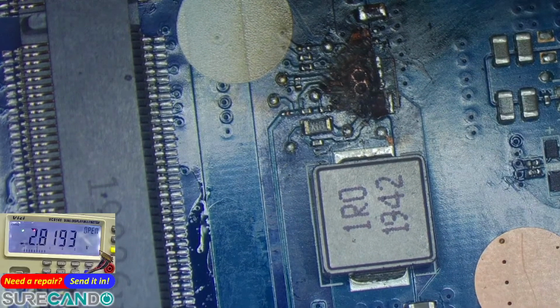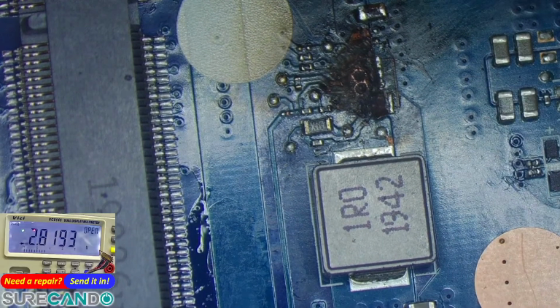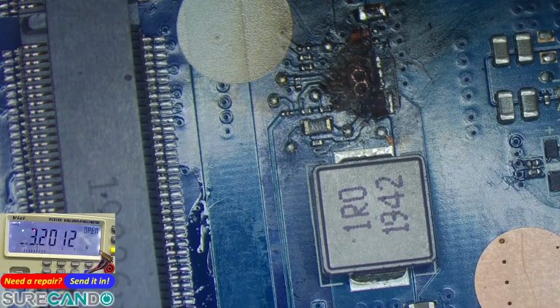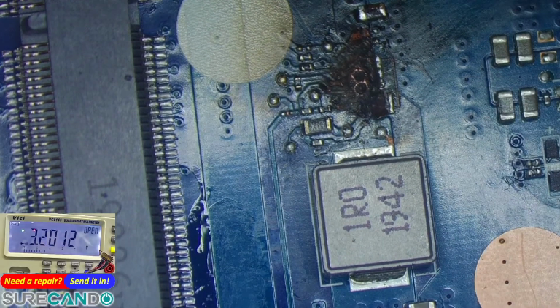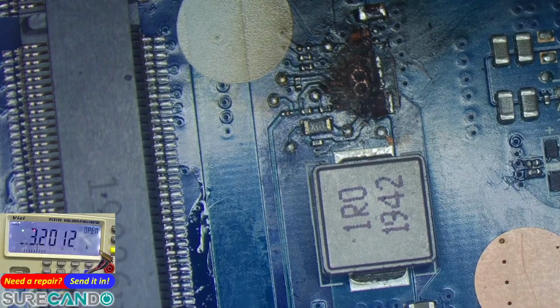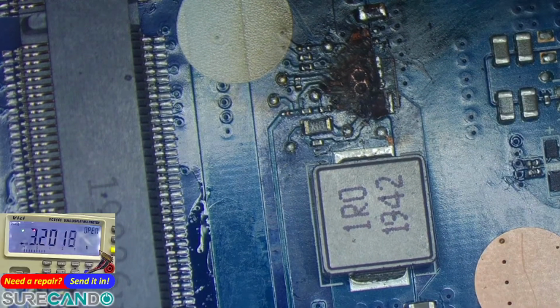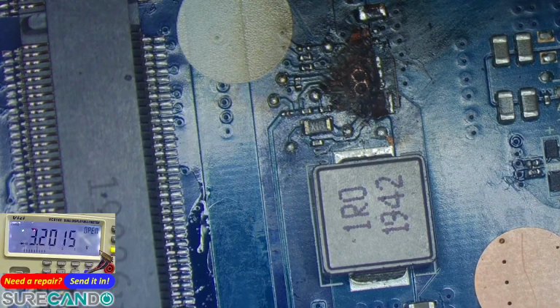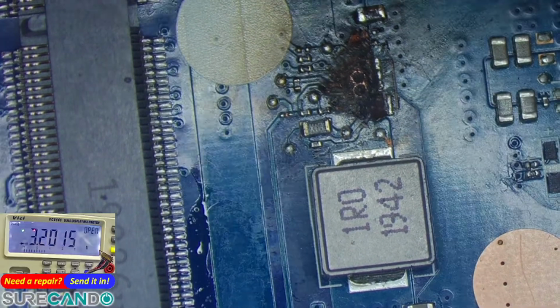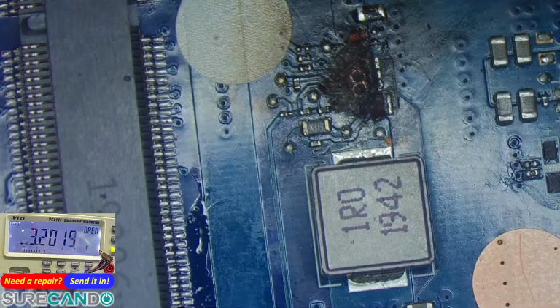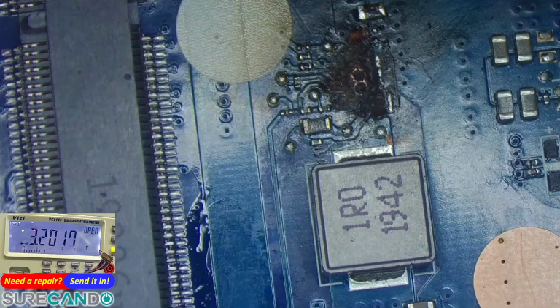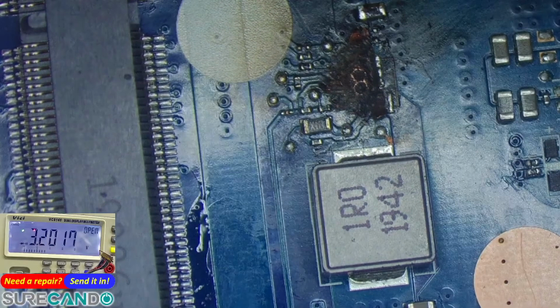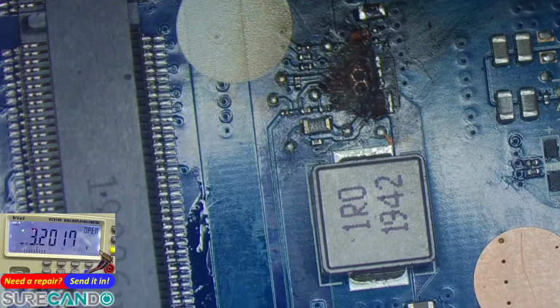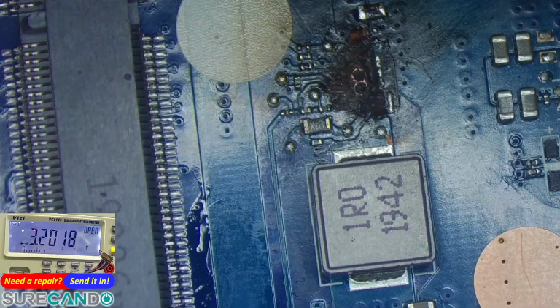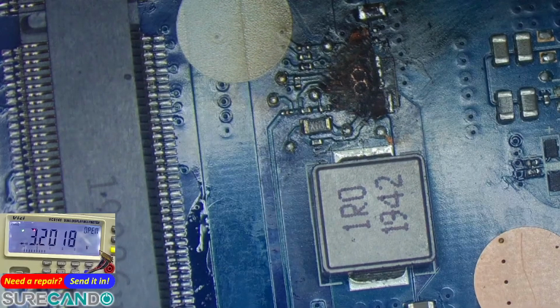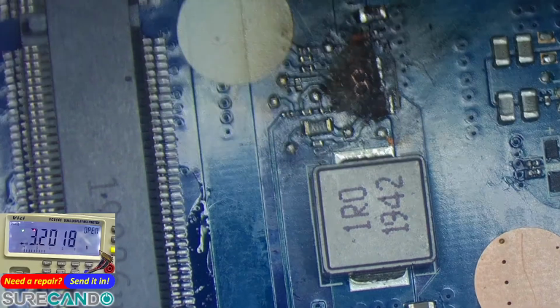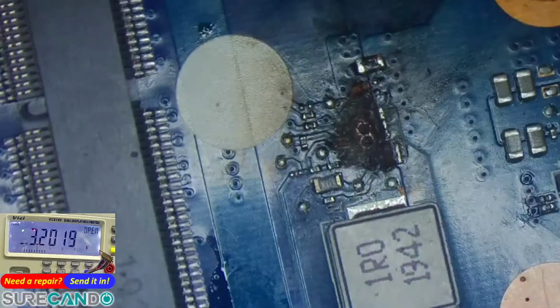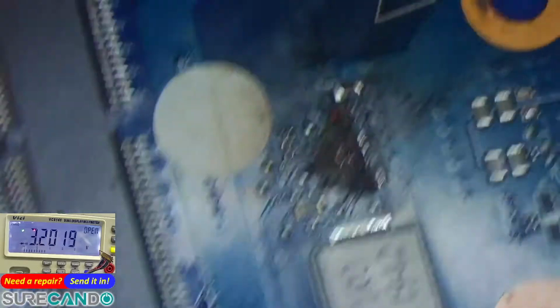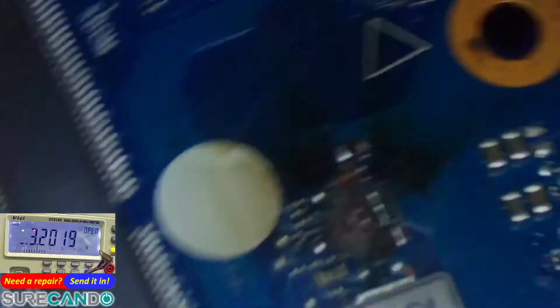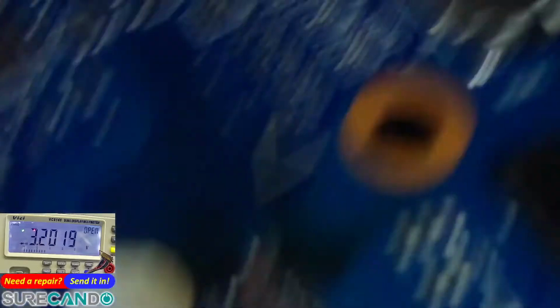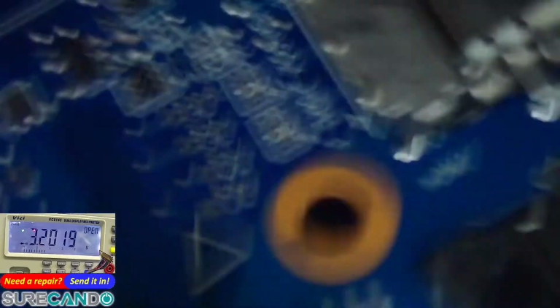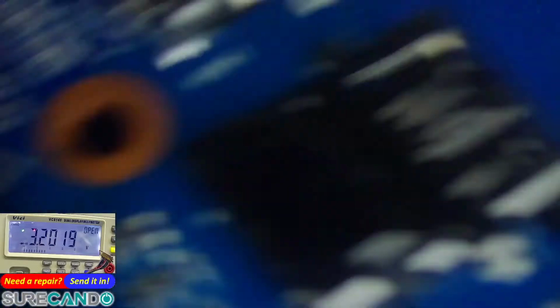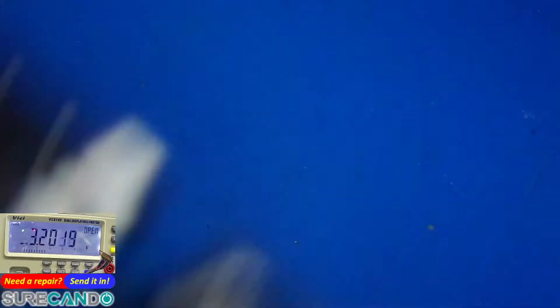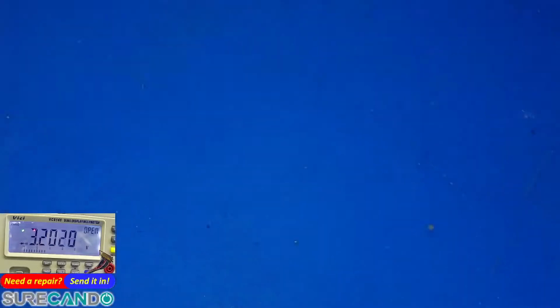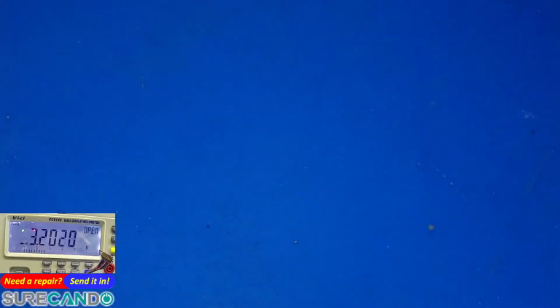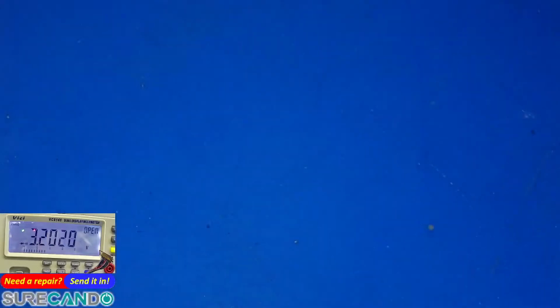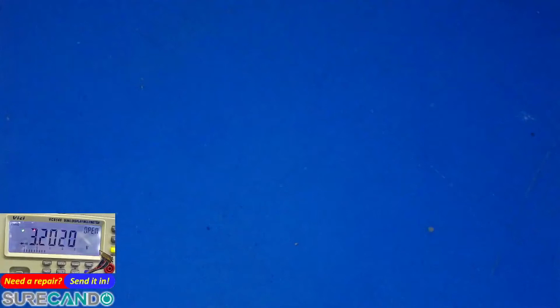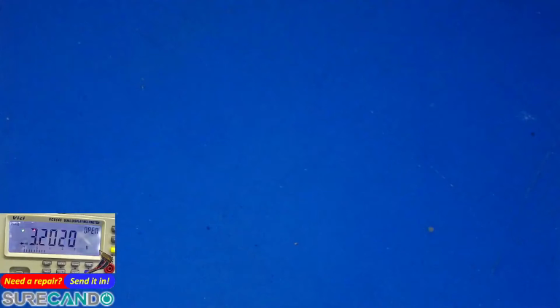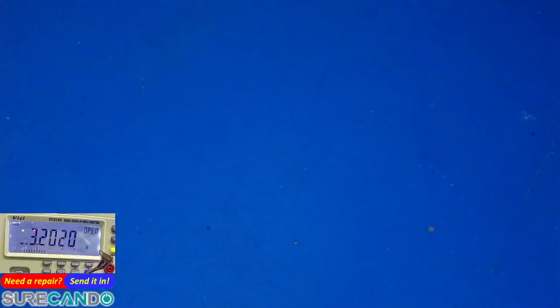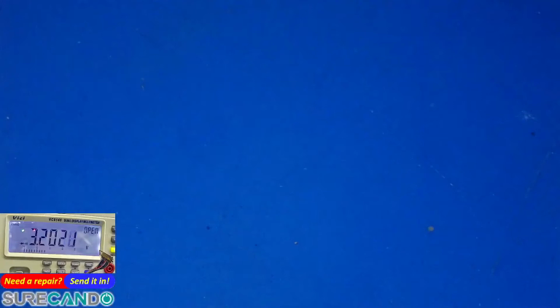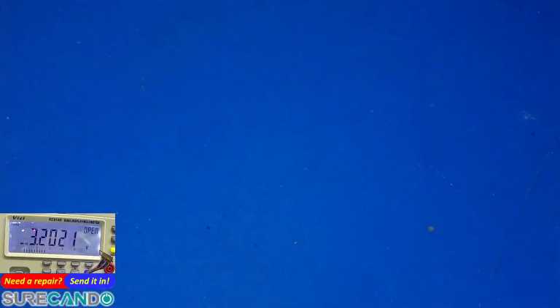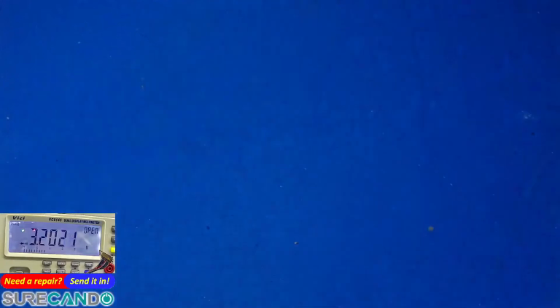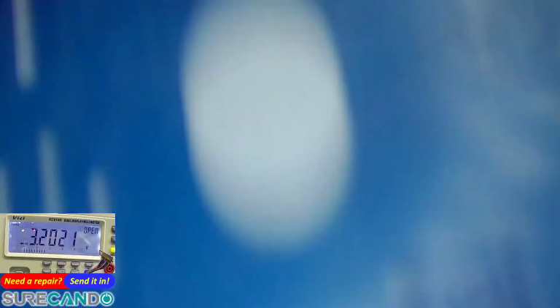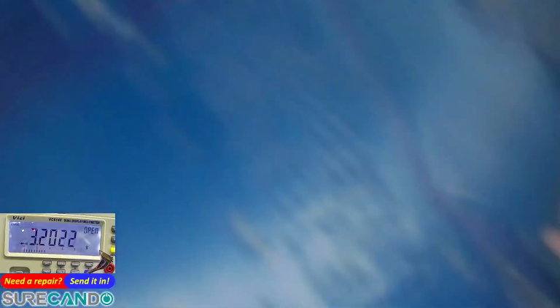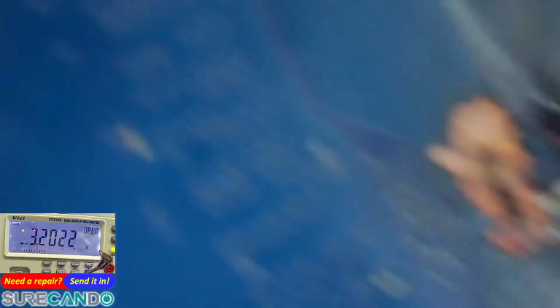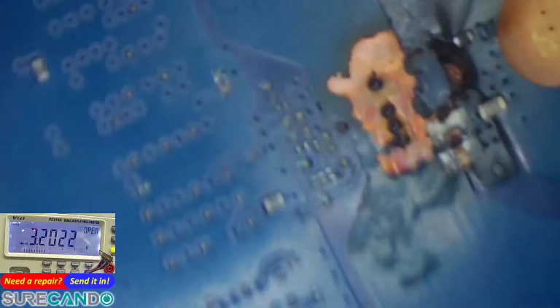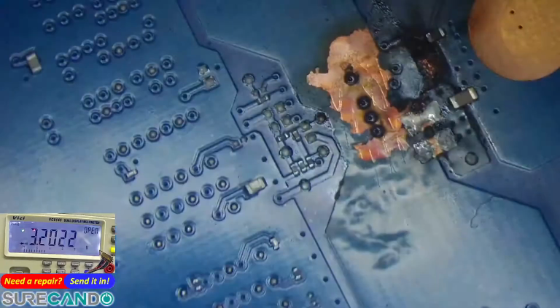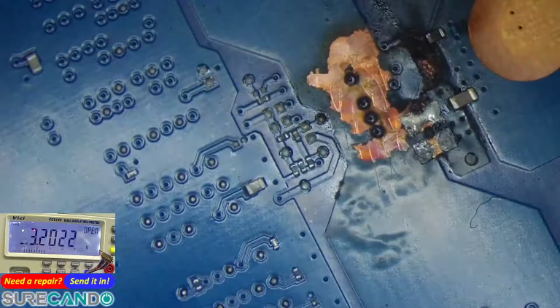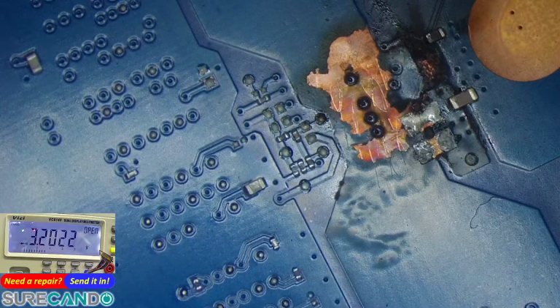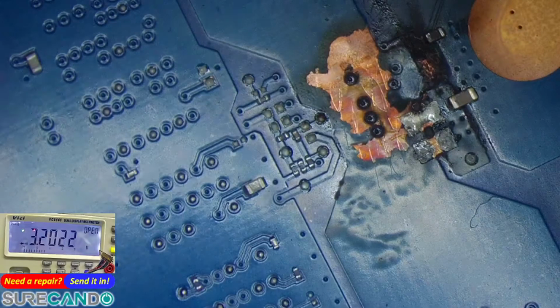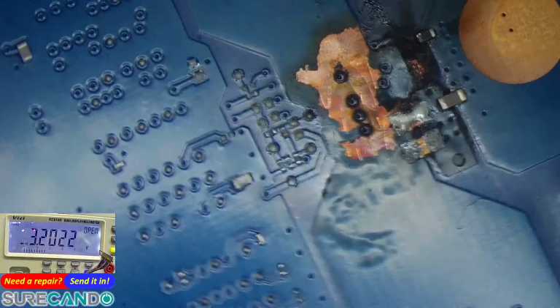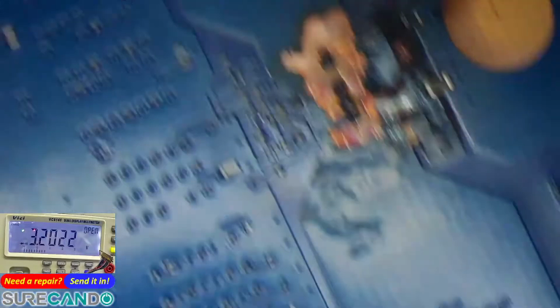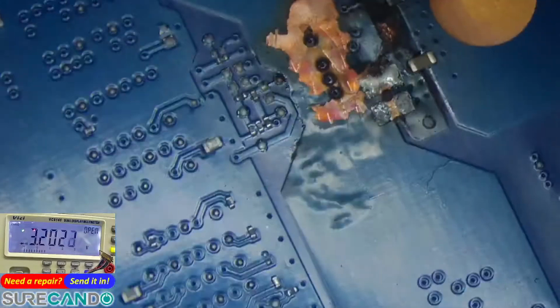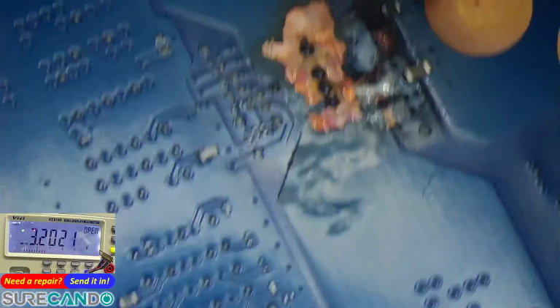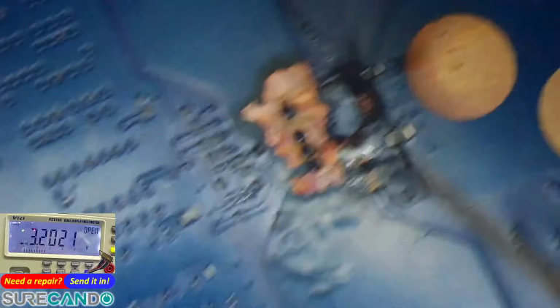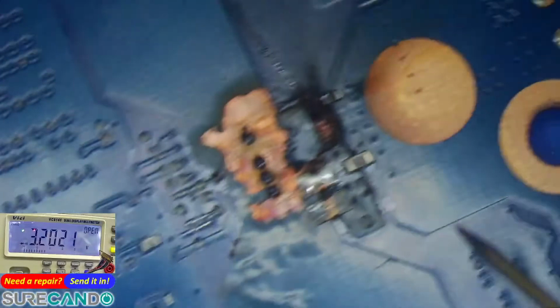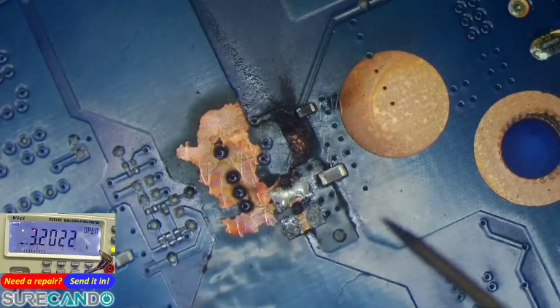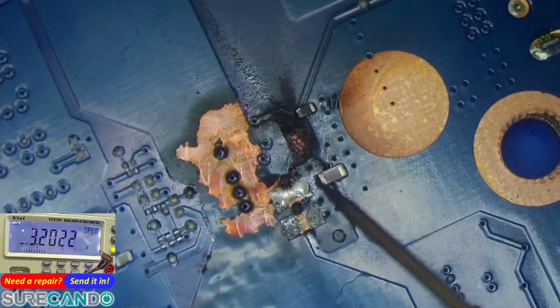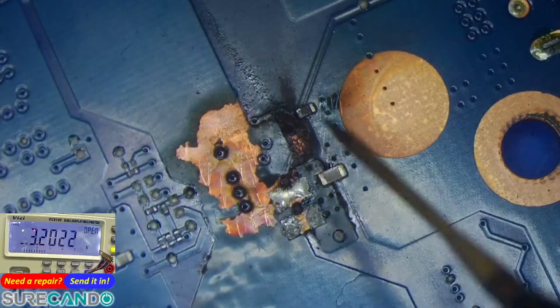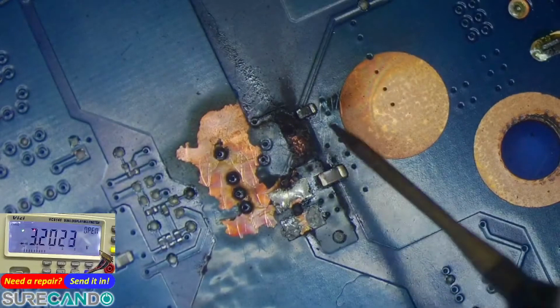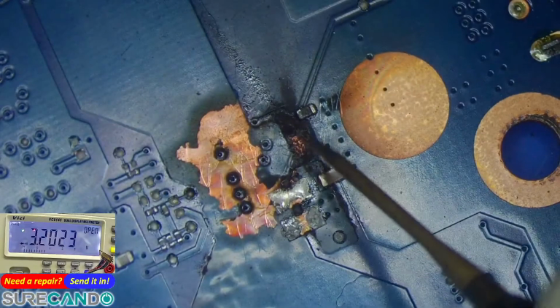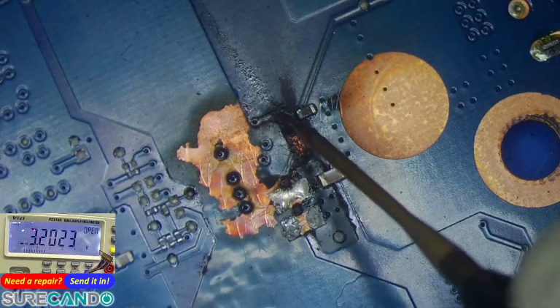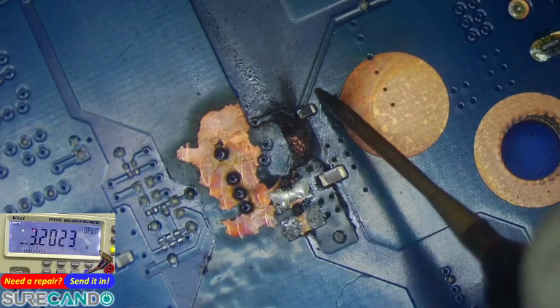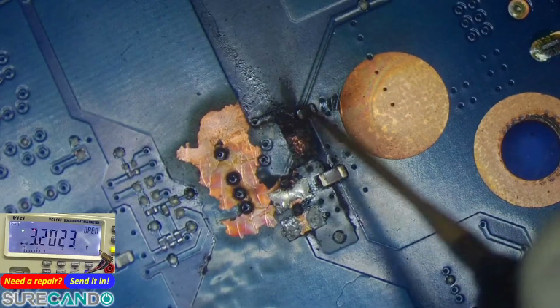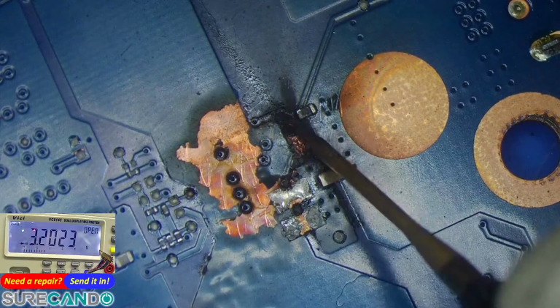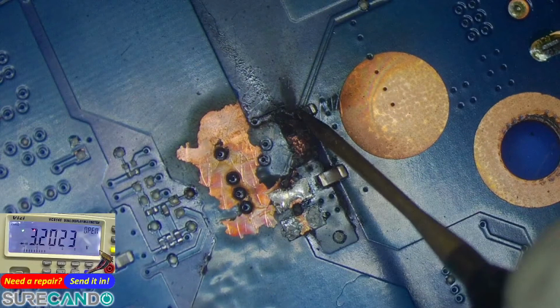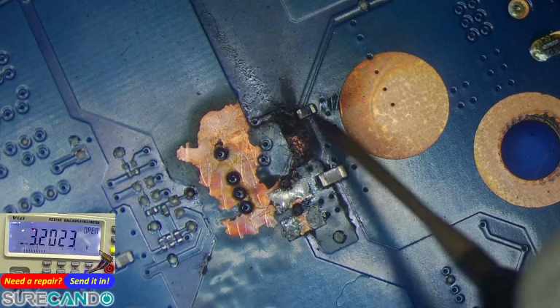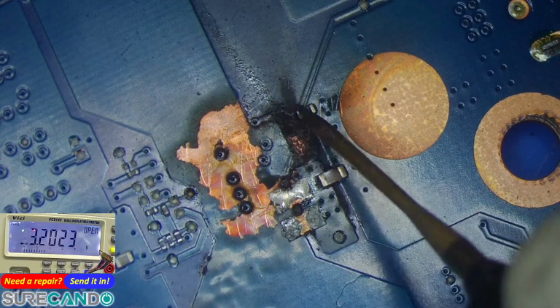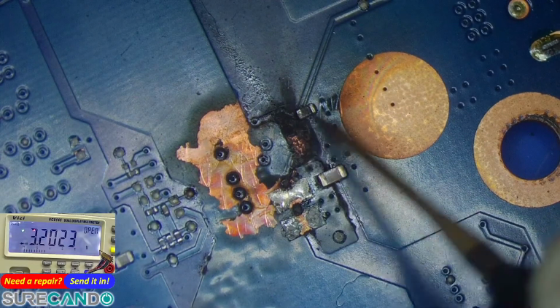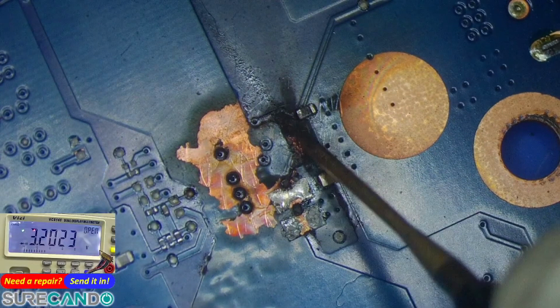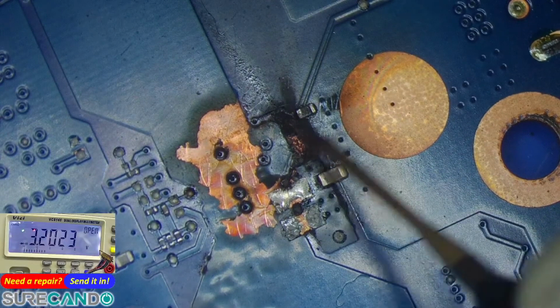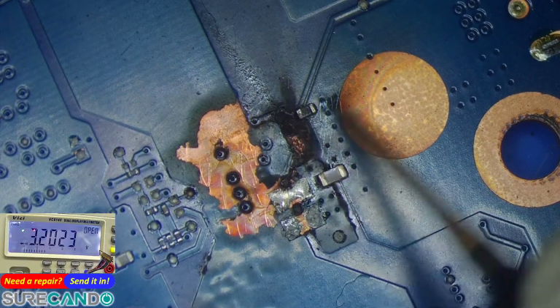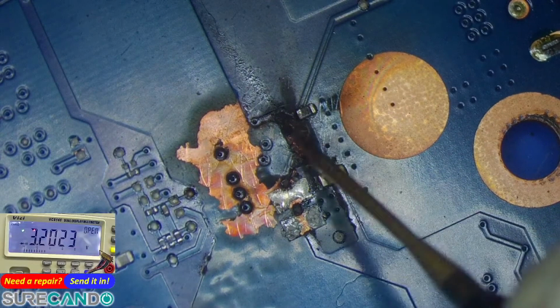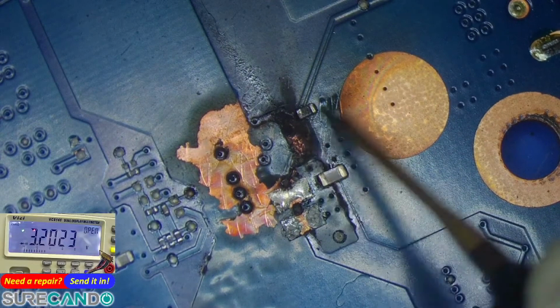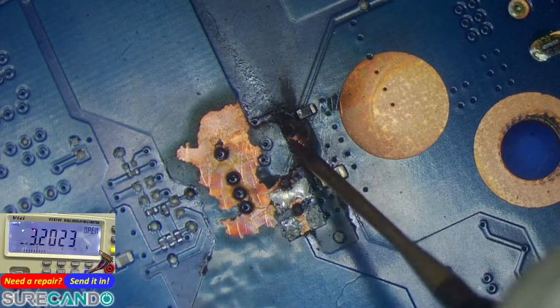The damage is so bad. Something is still touching it — possibly on the other side too.